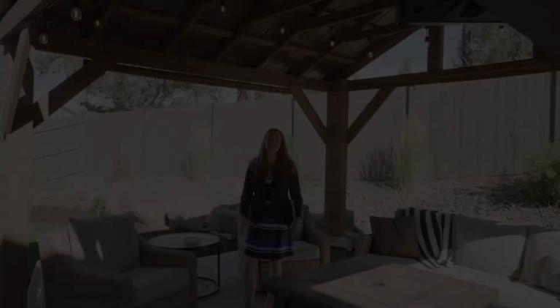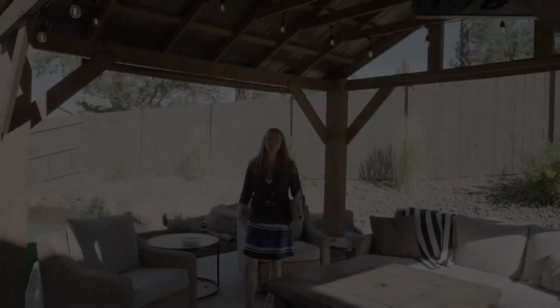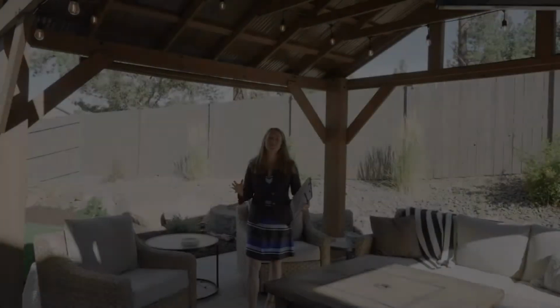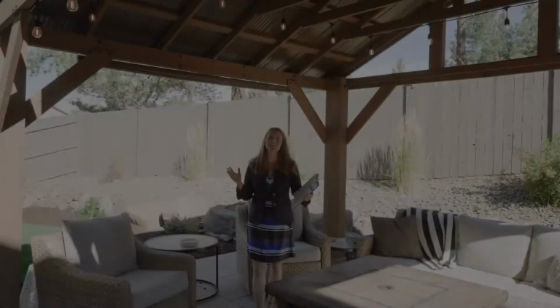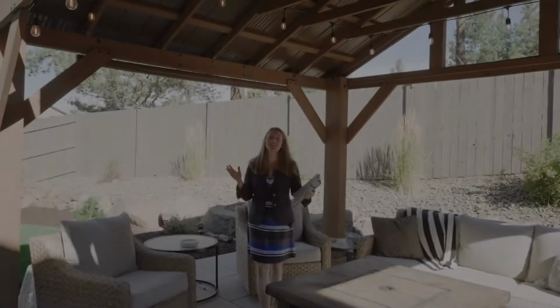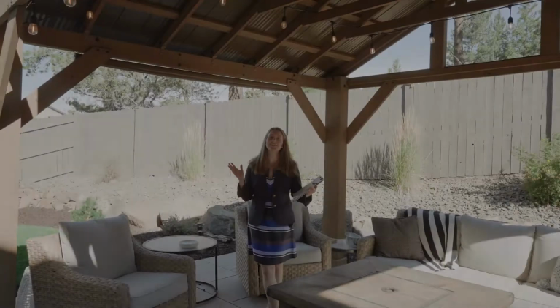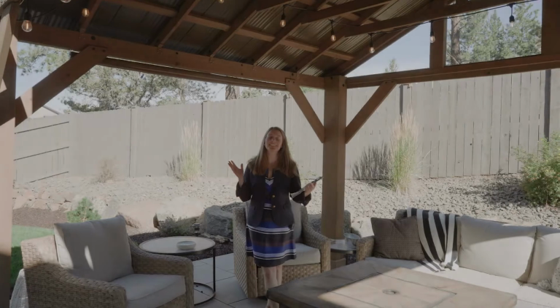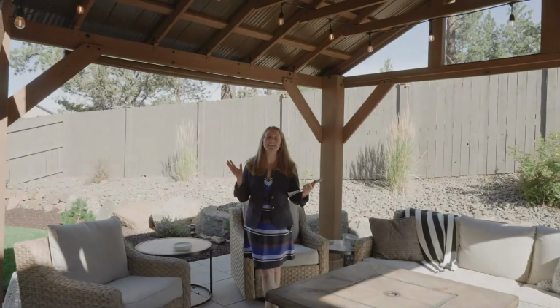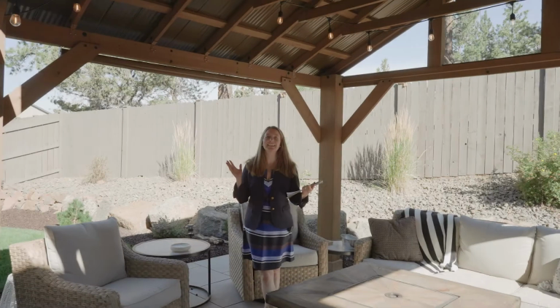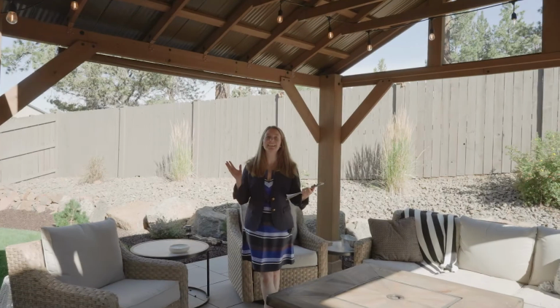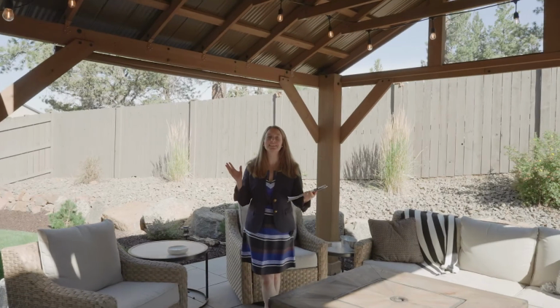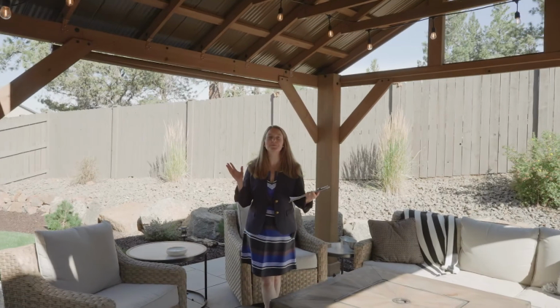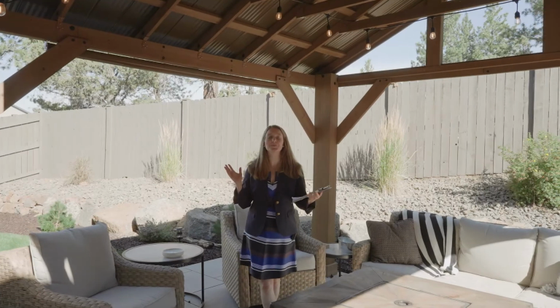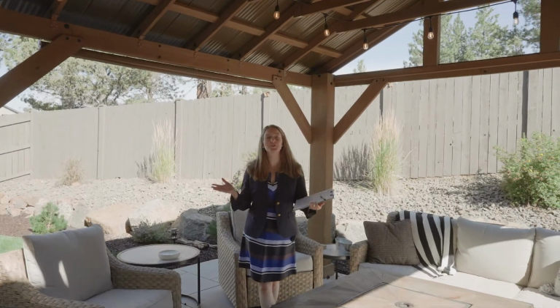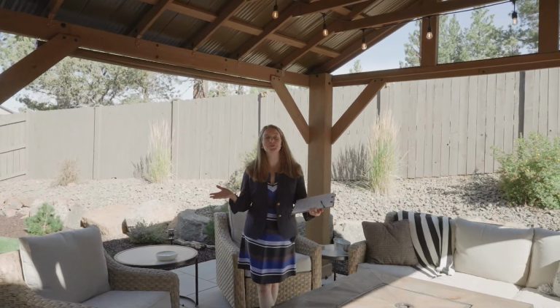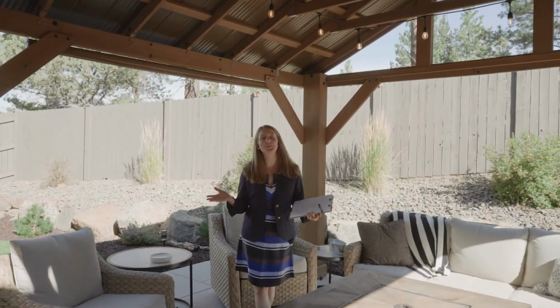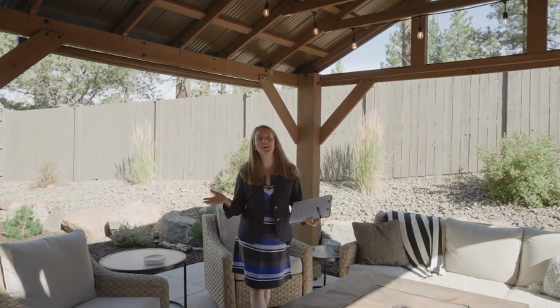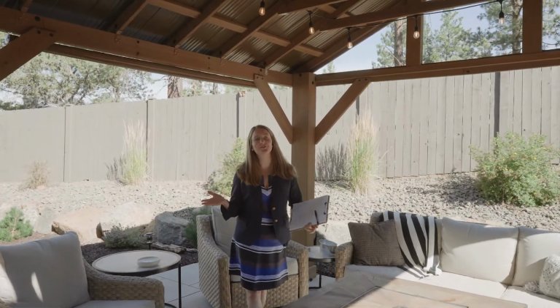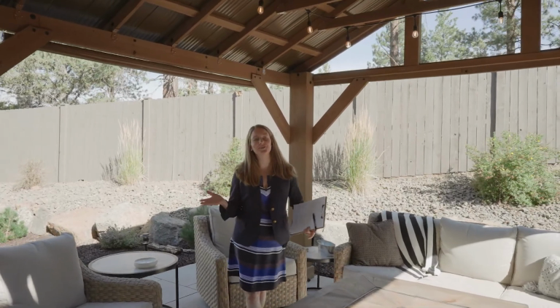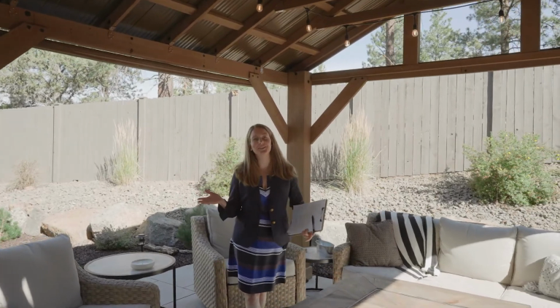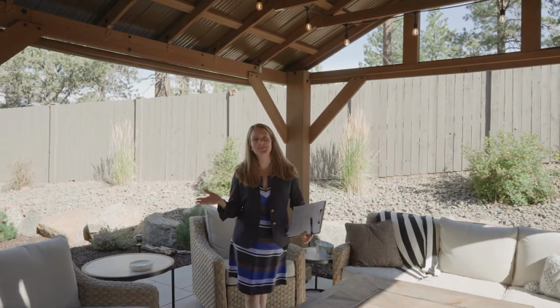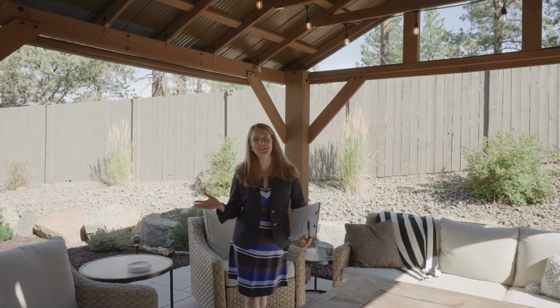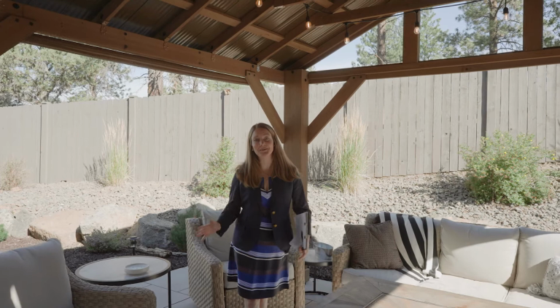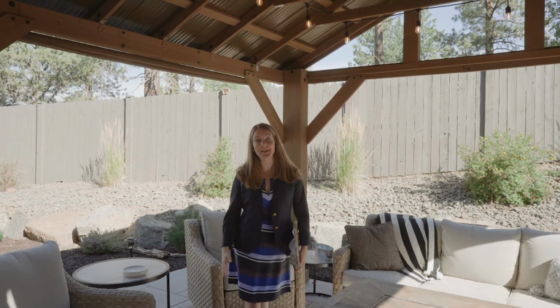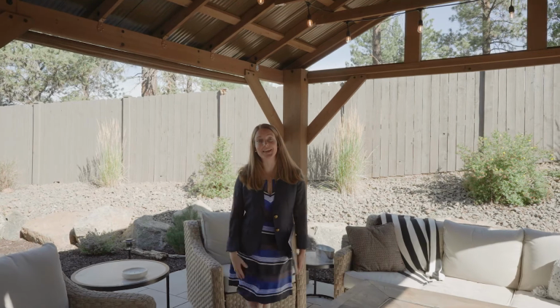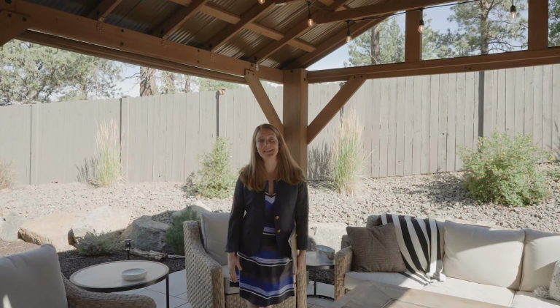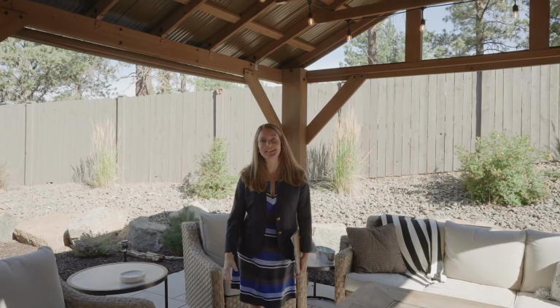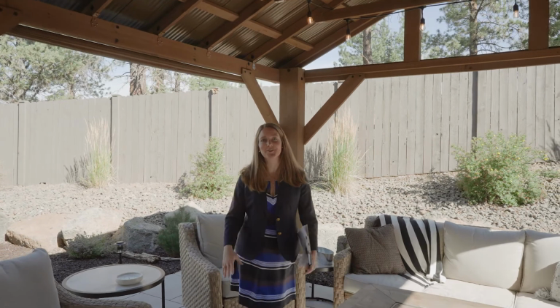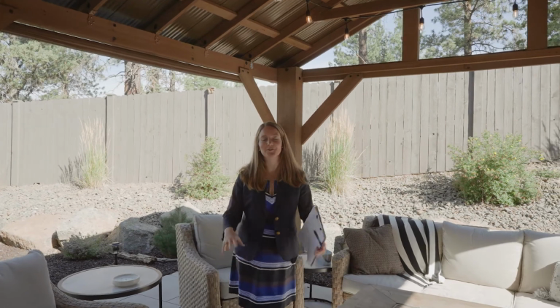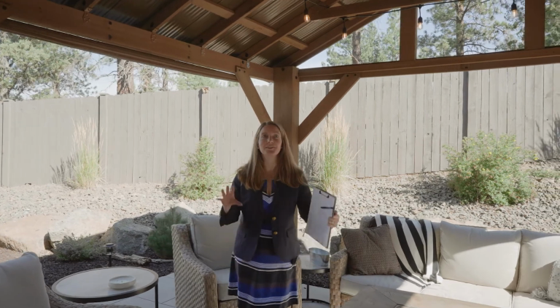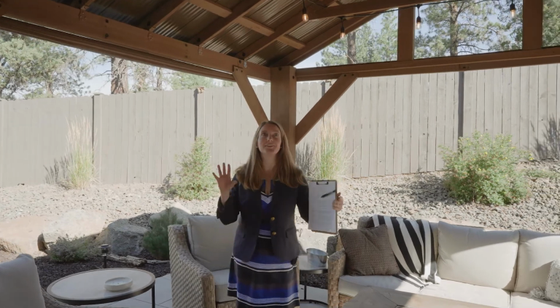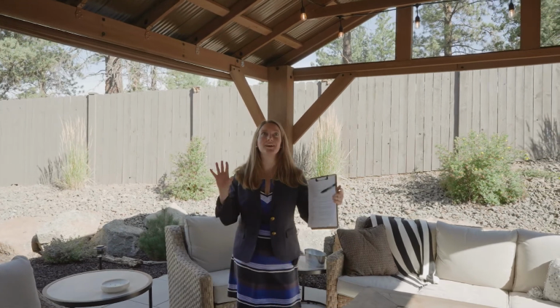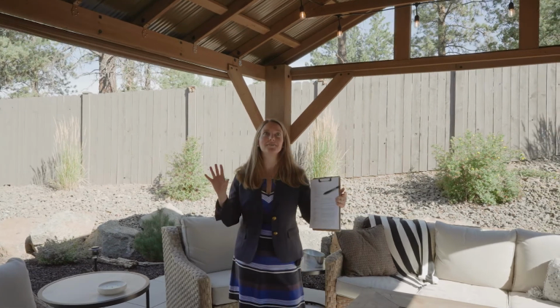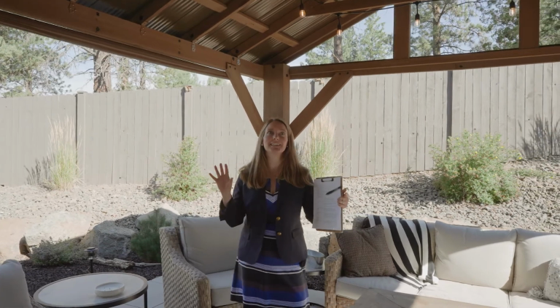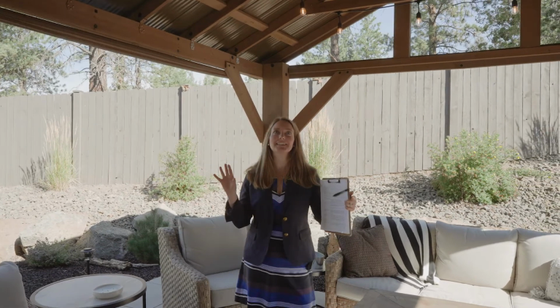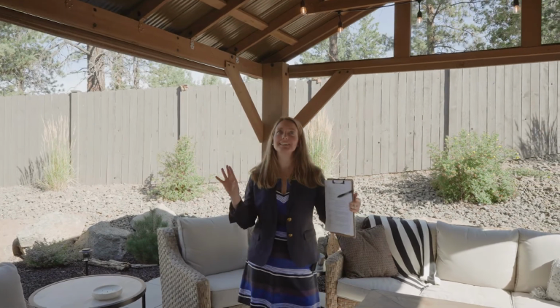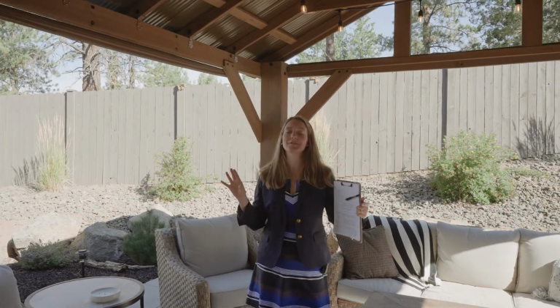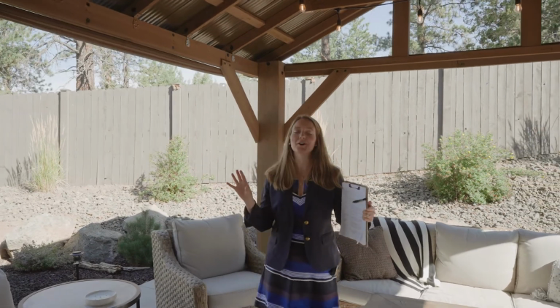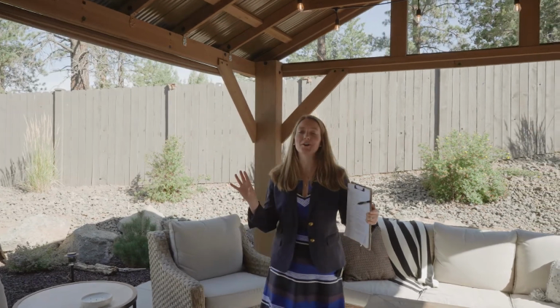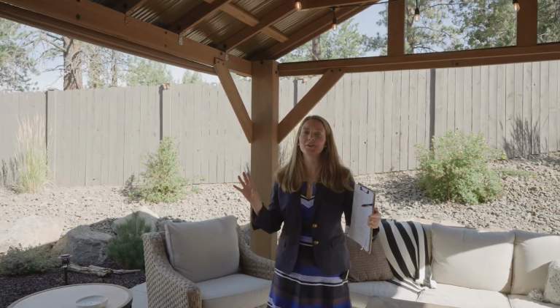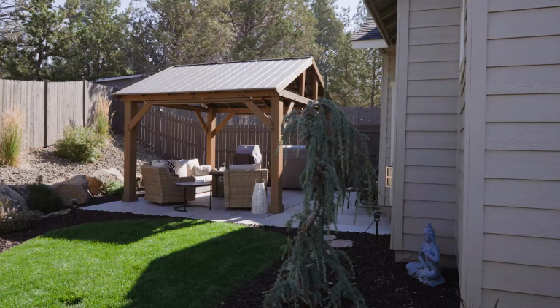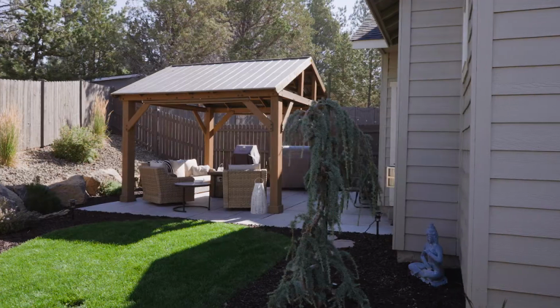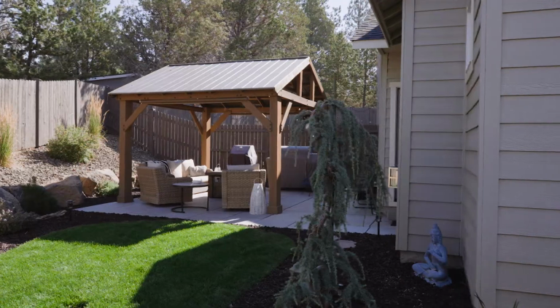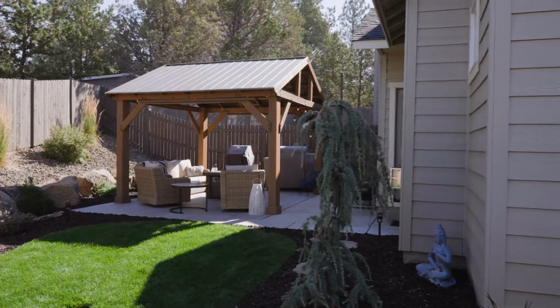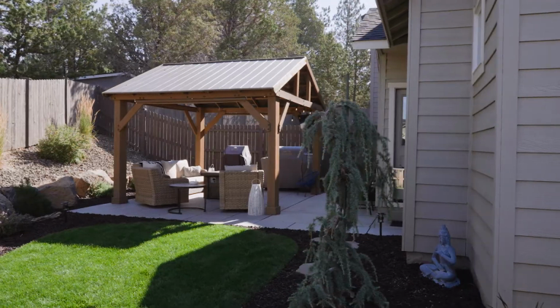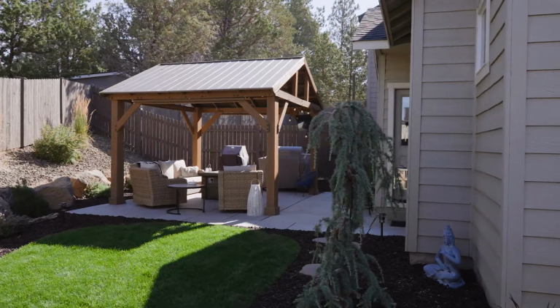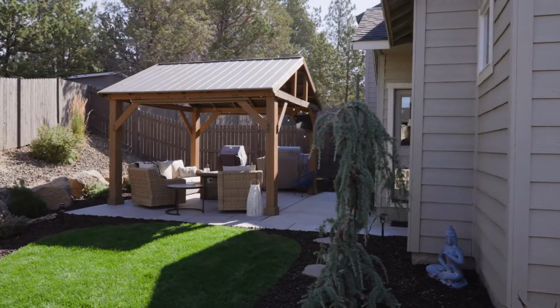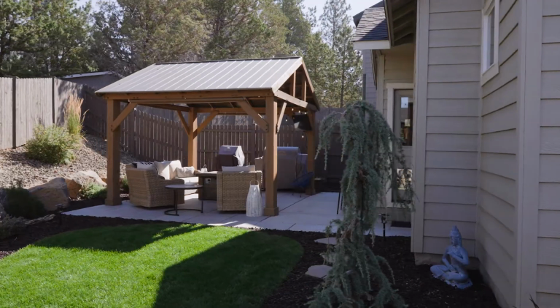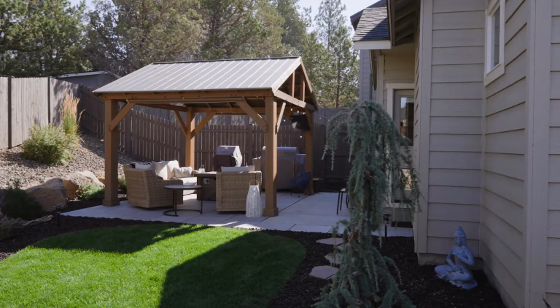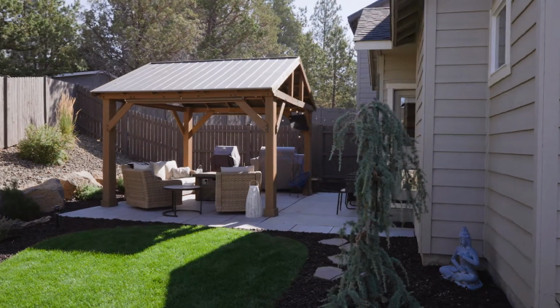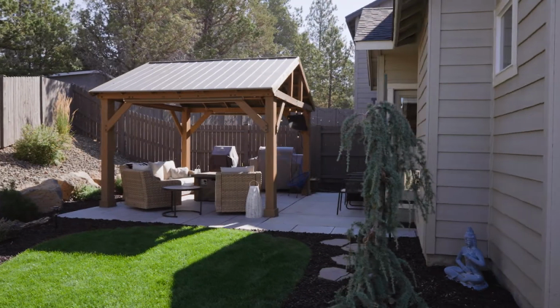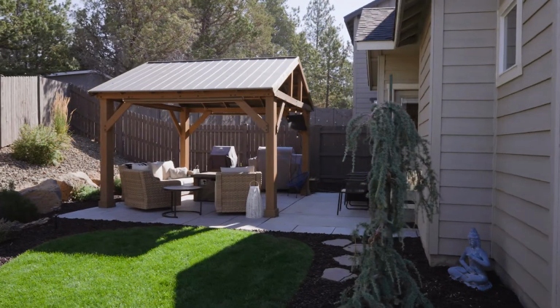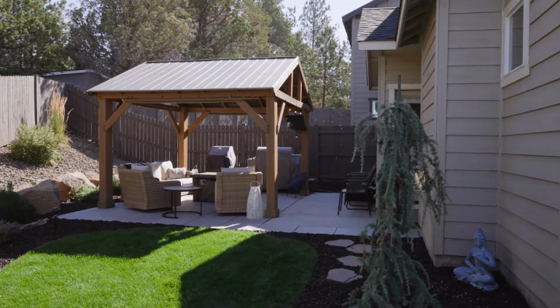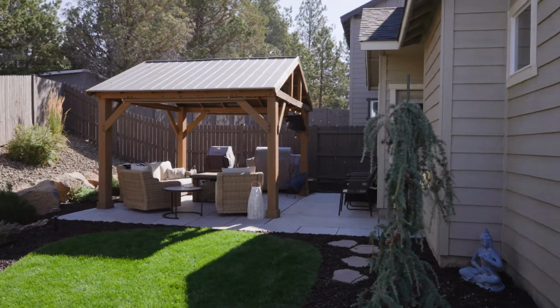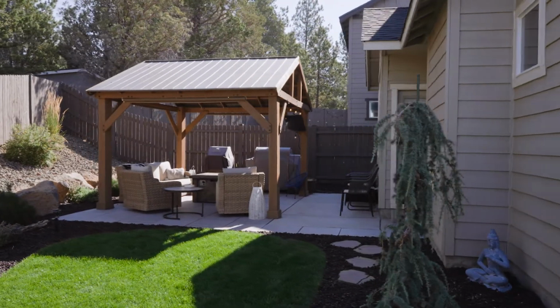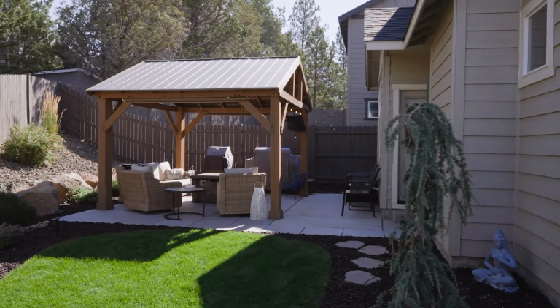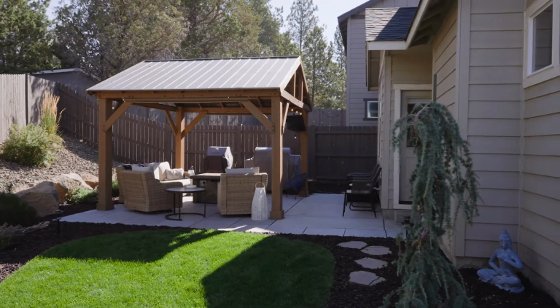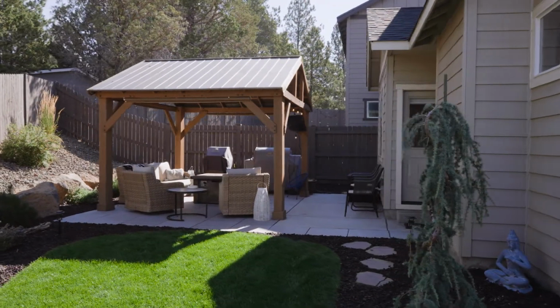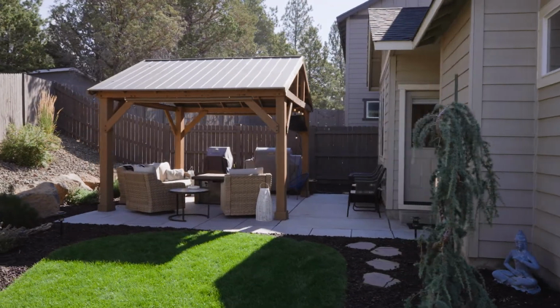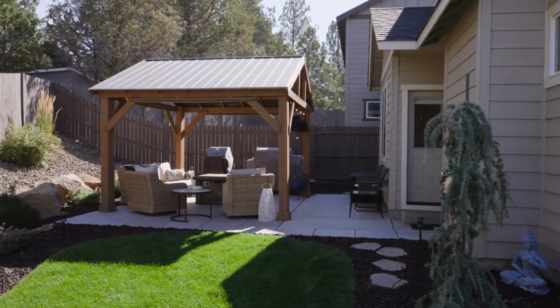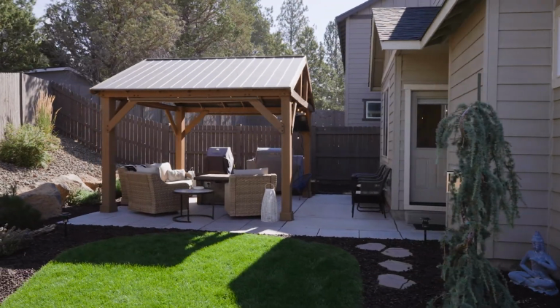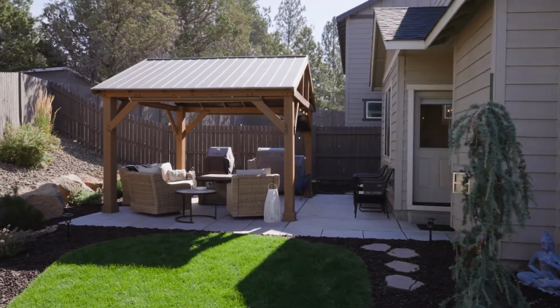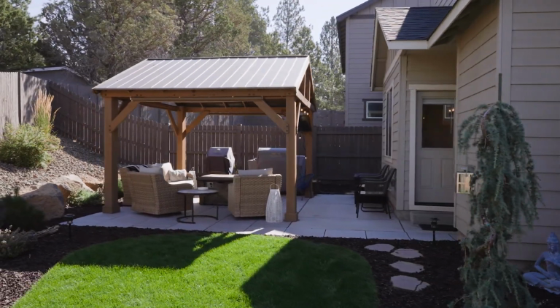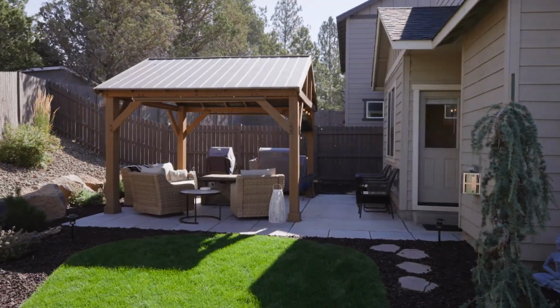Enjoy entertaining in this beautiful outdoor living space with this lovely gazebo, backing to natural space for a very private feel.